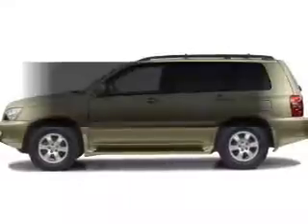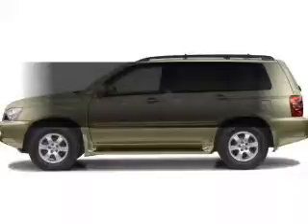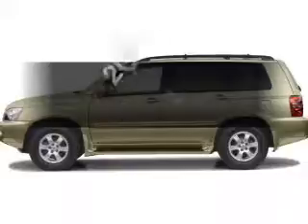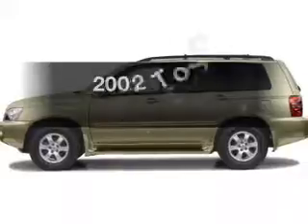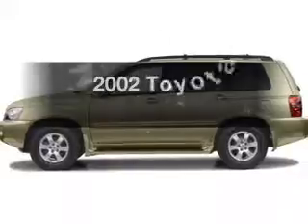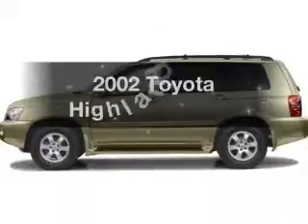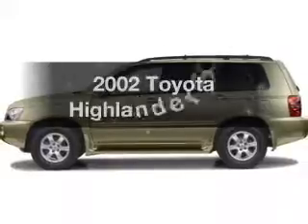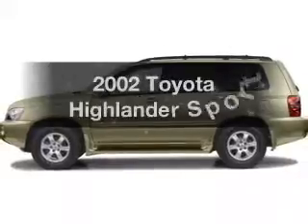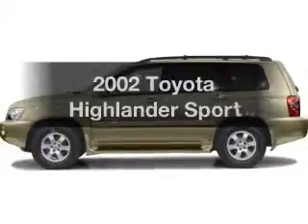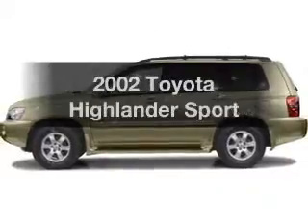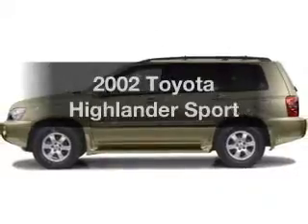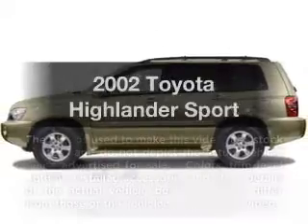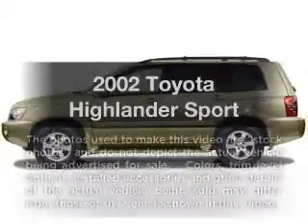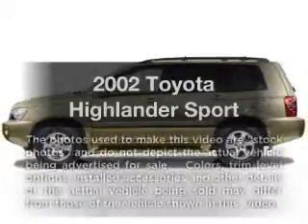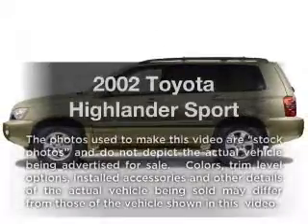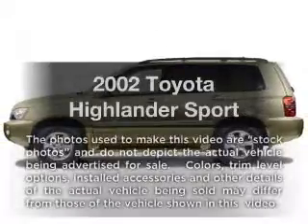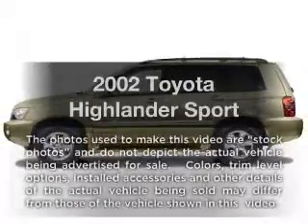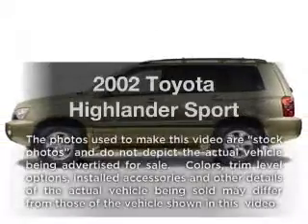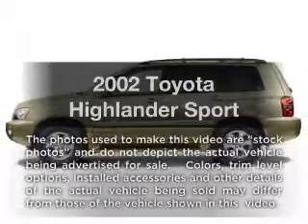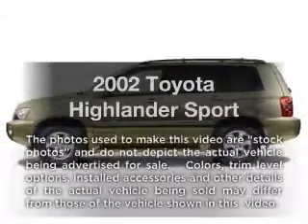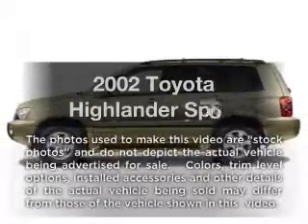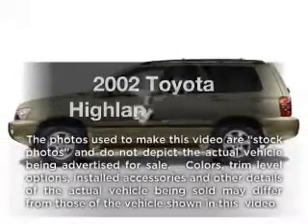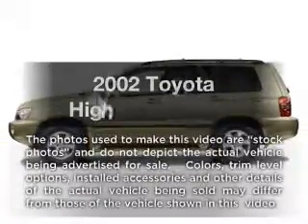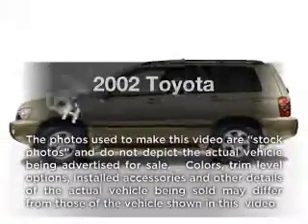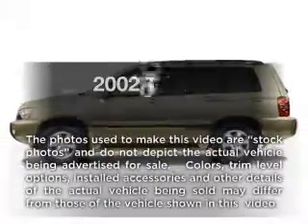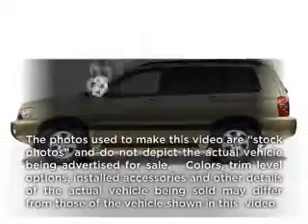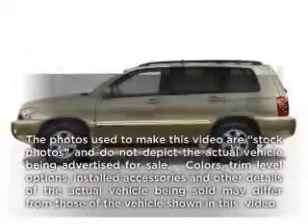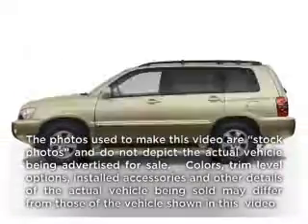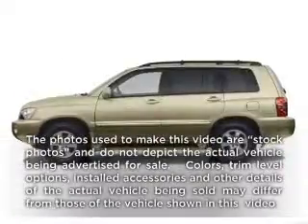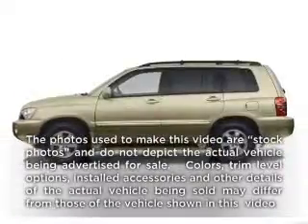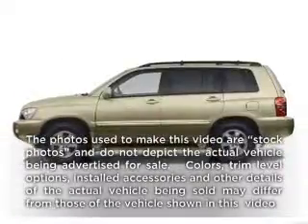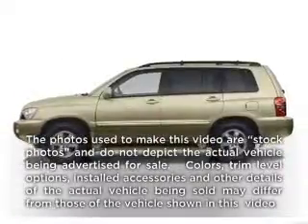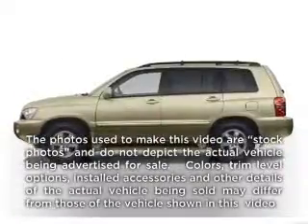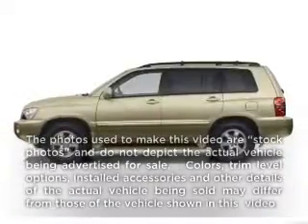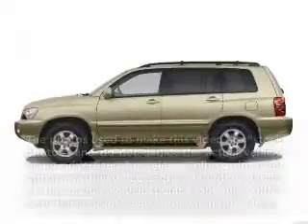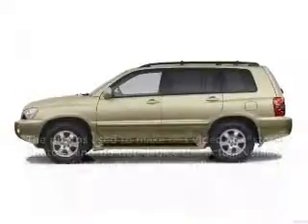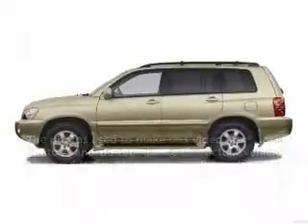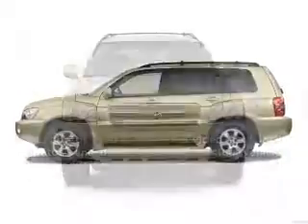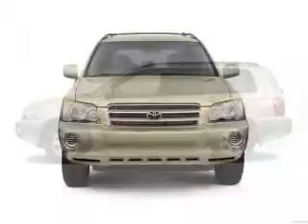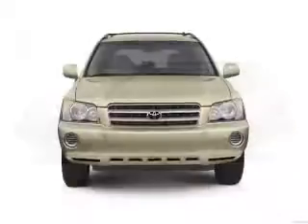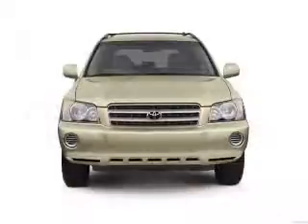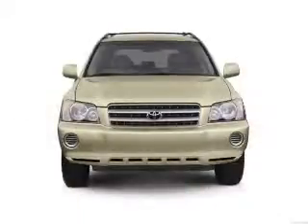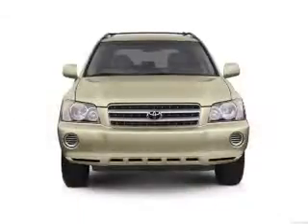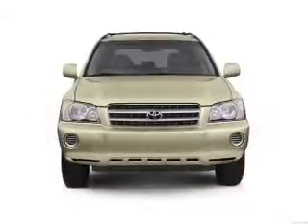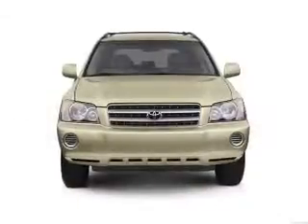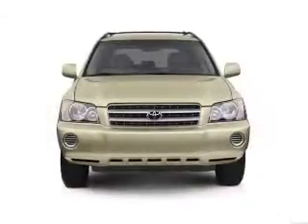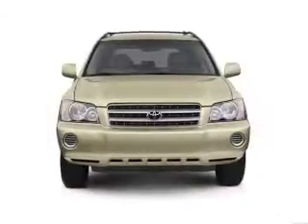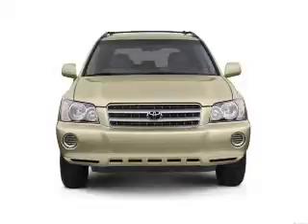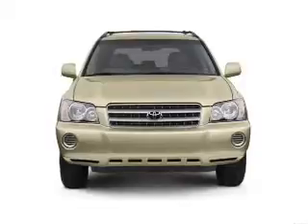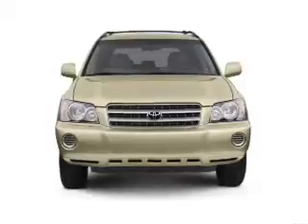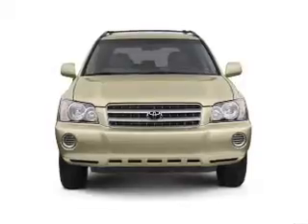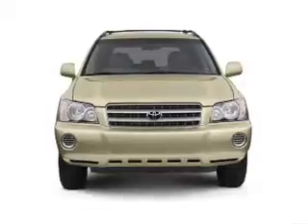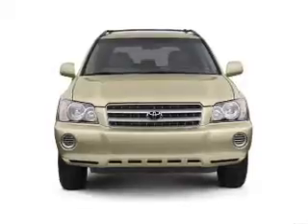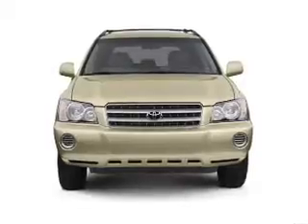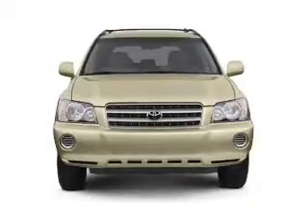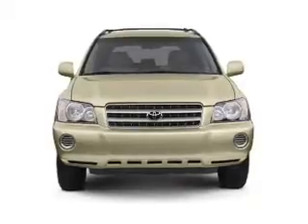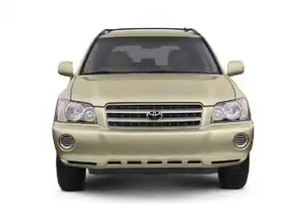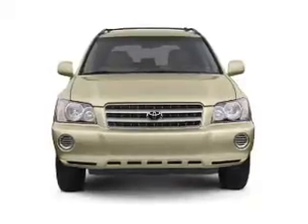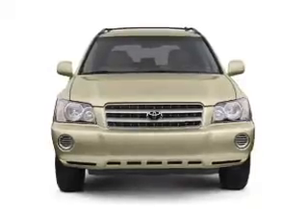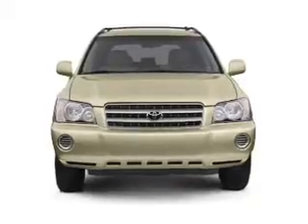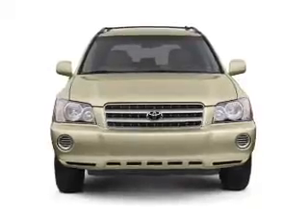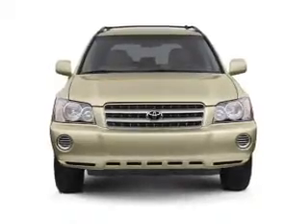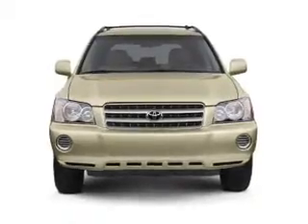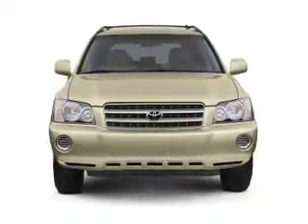Imagine yourself in this 2002 Toyota Highlander. Travel the roads in style and comfort in this great vehicle.